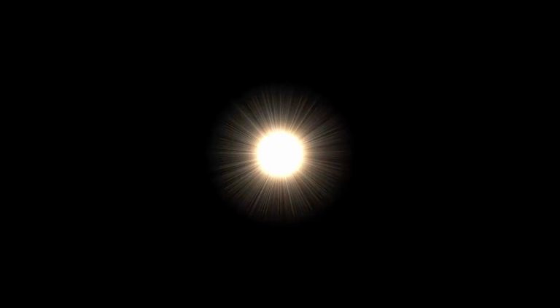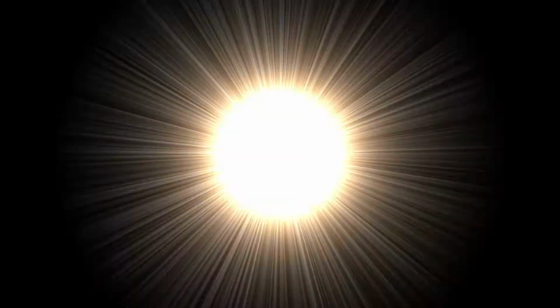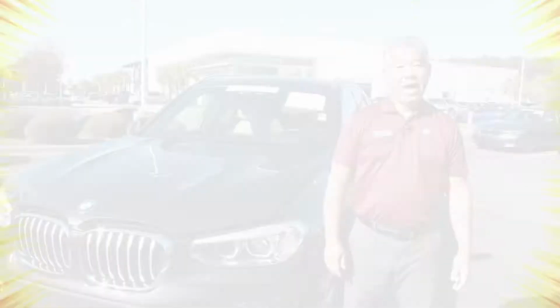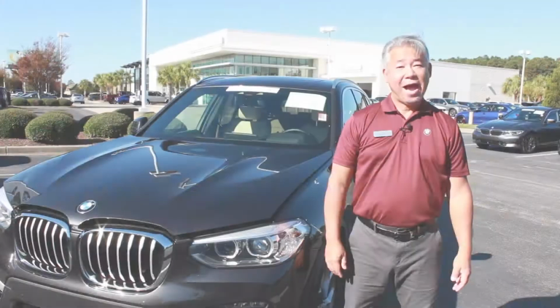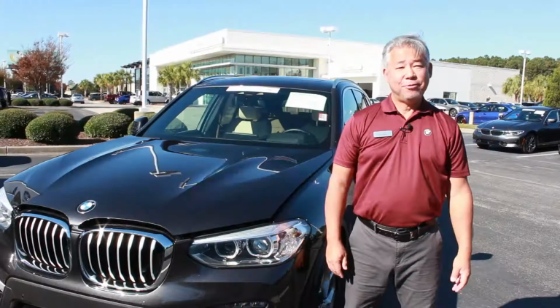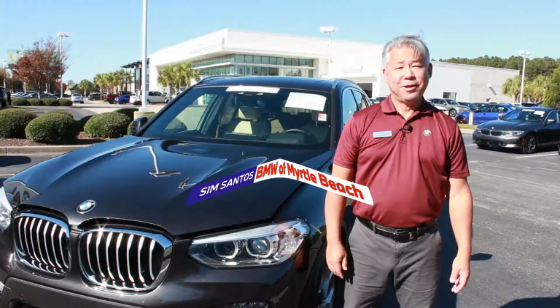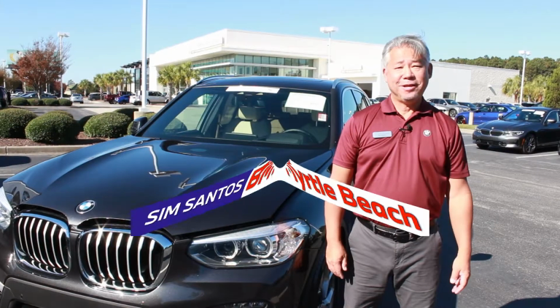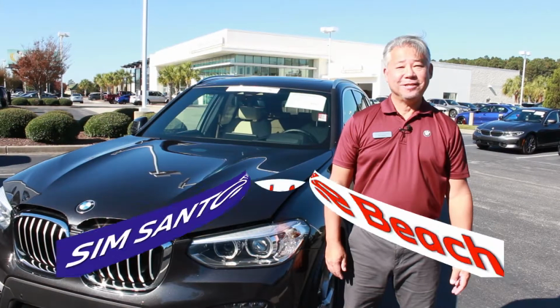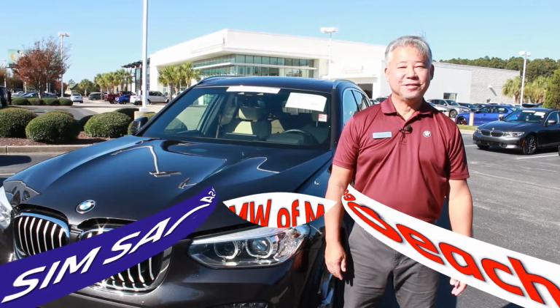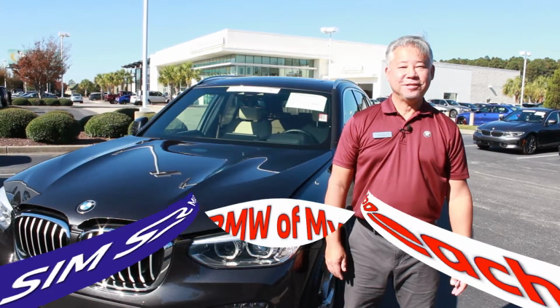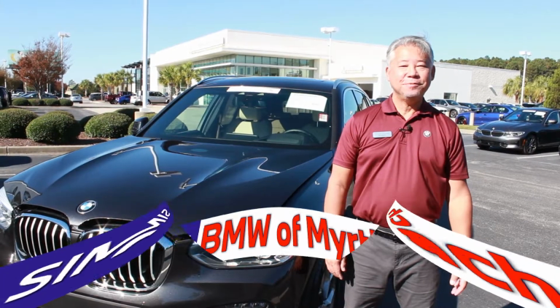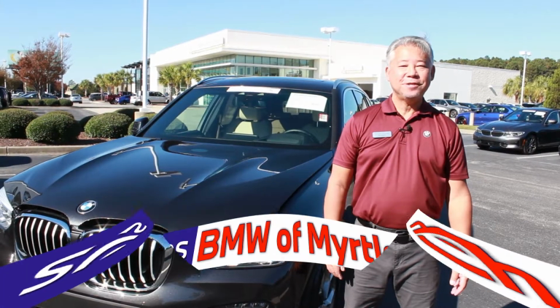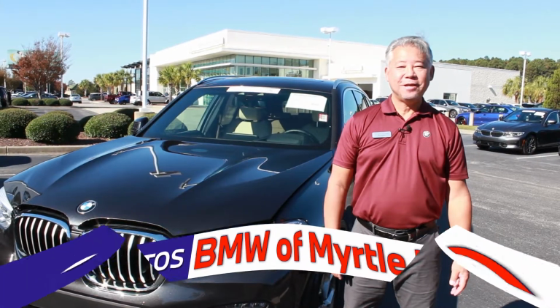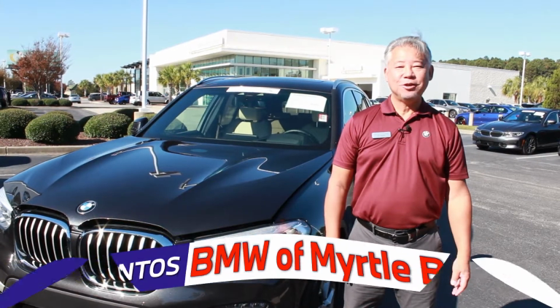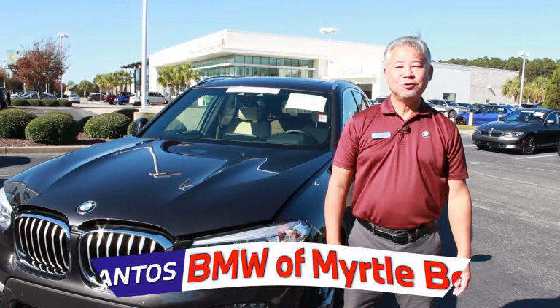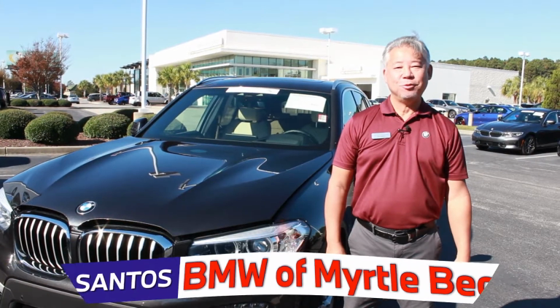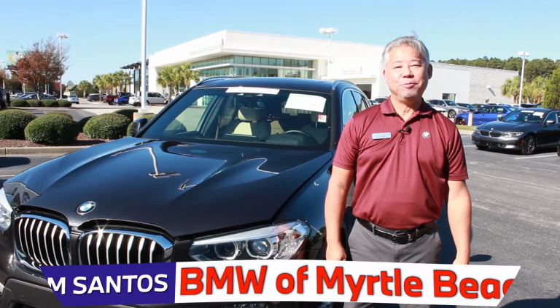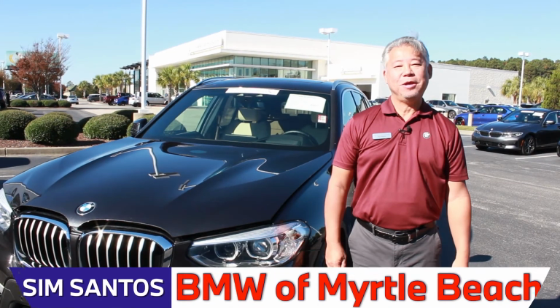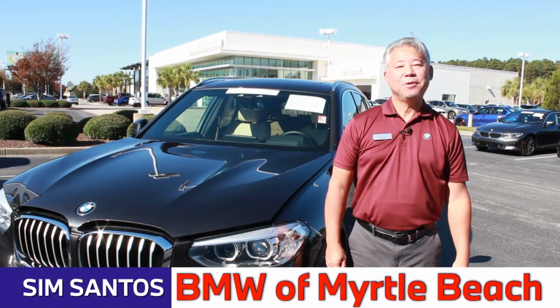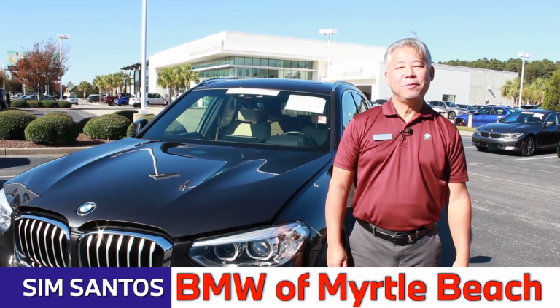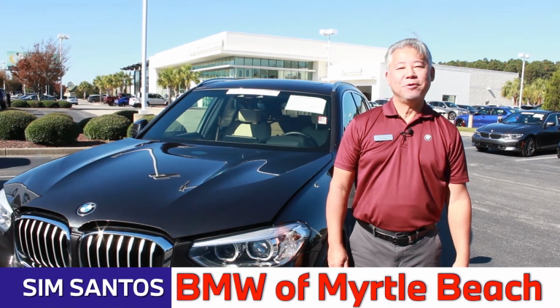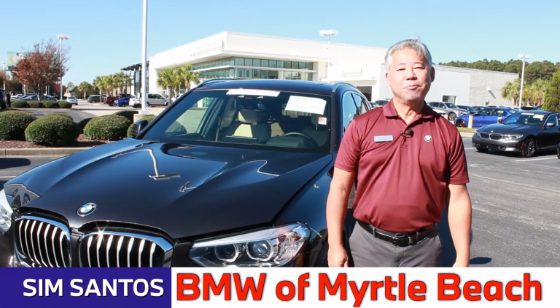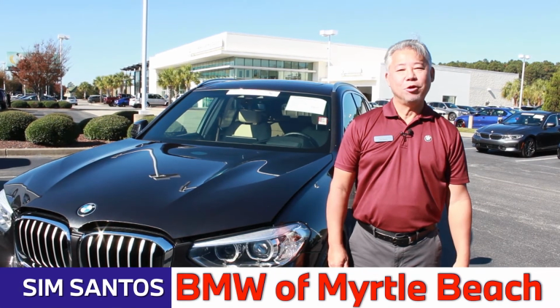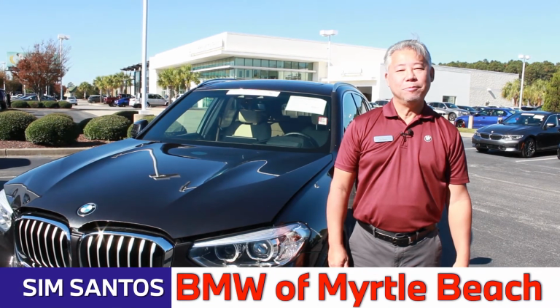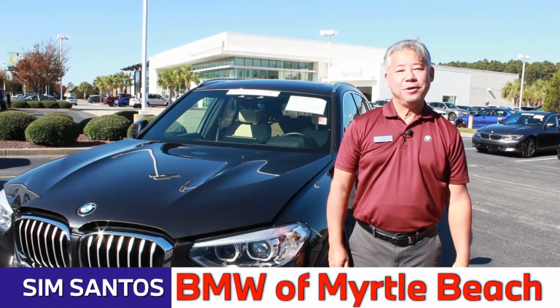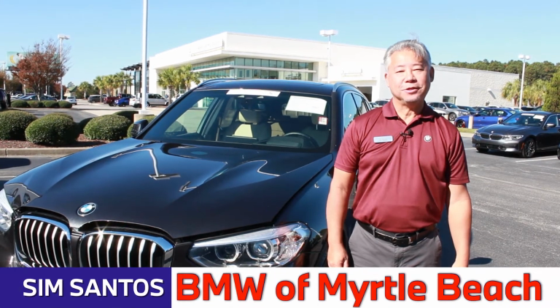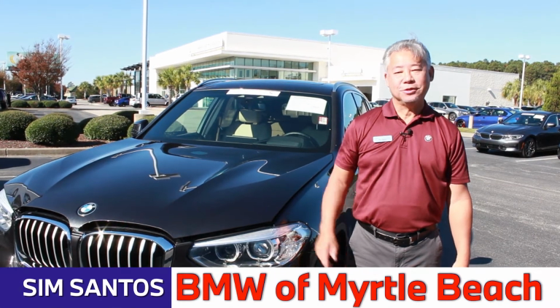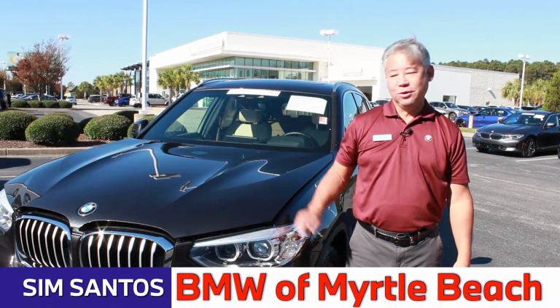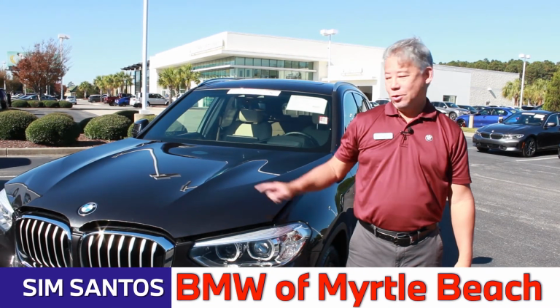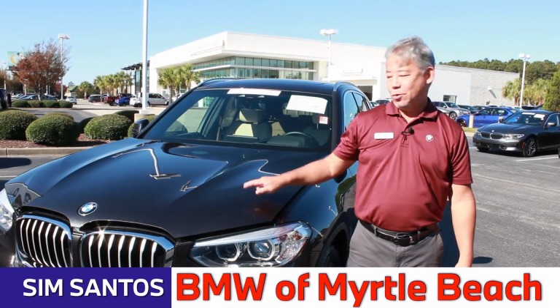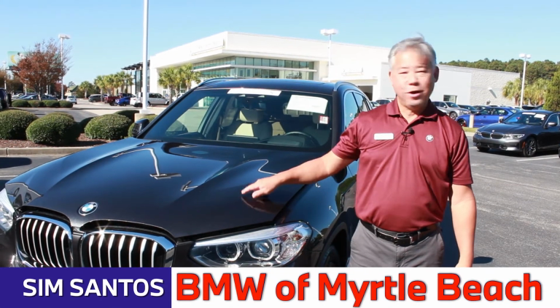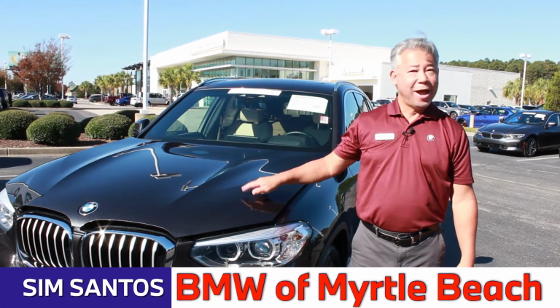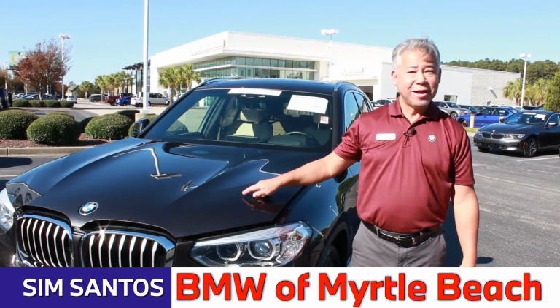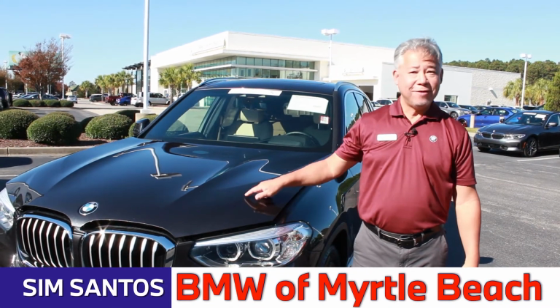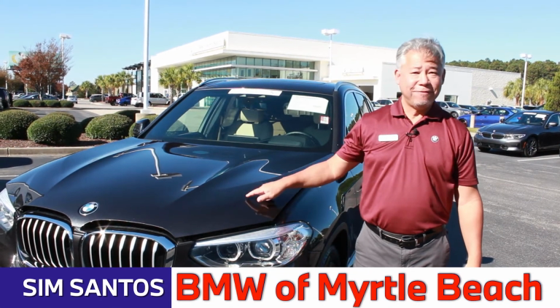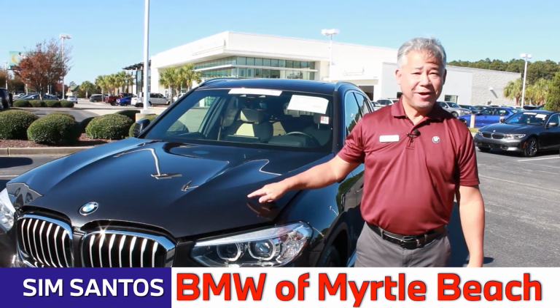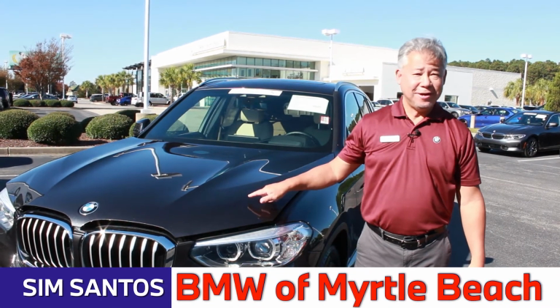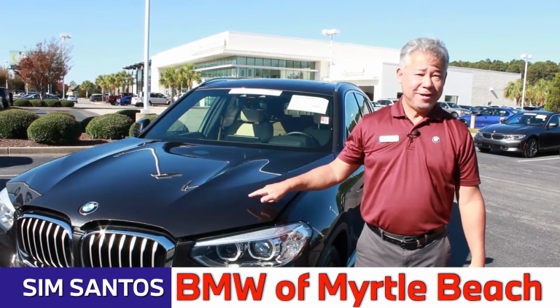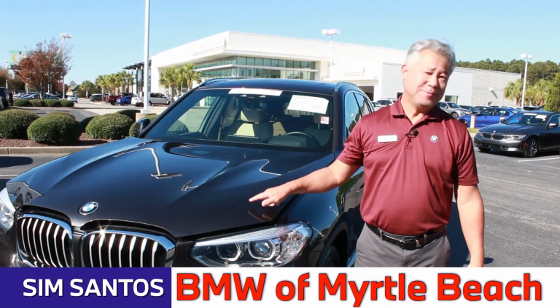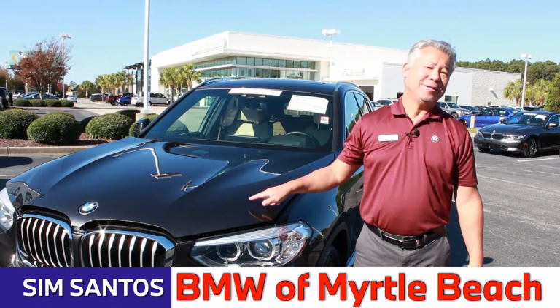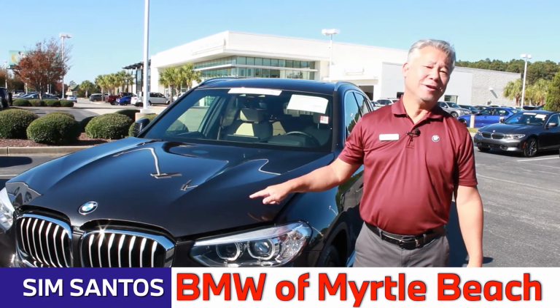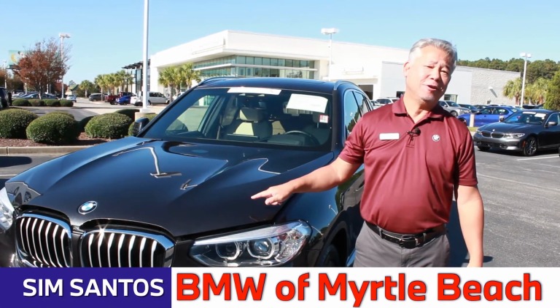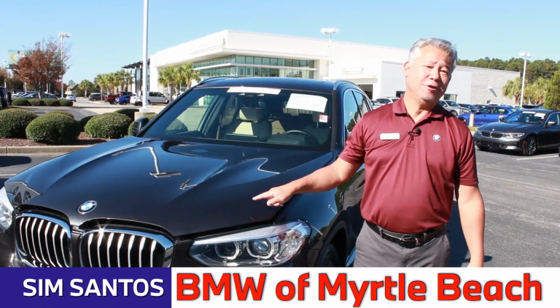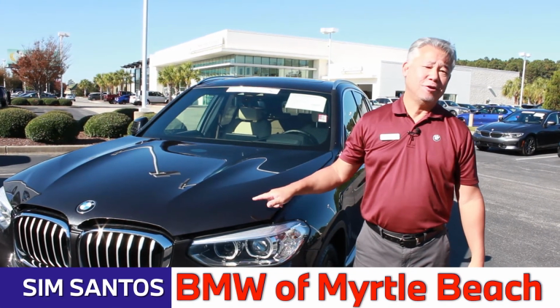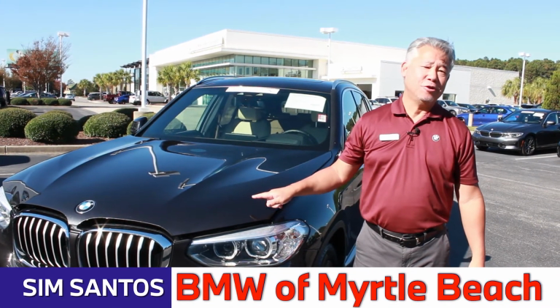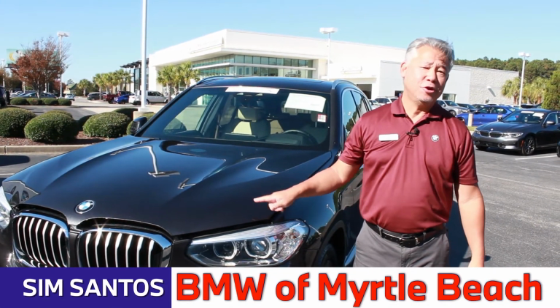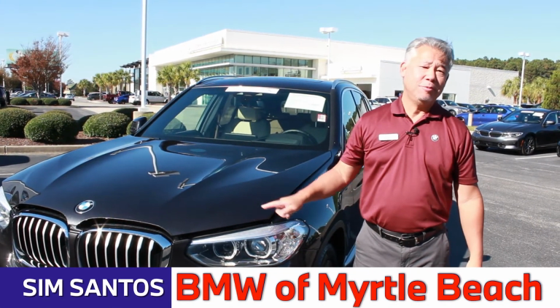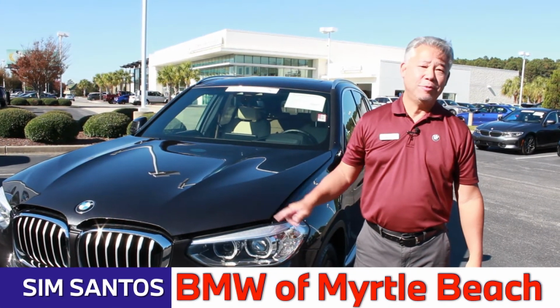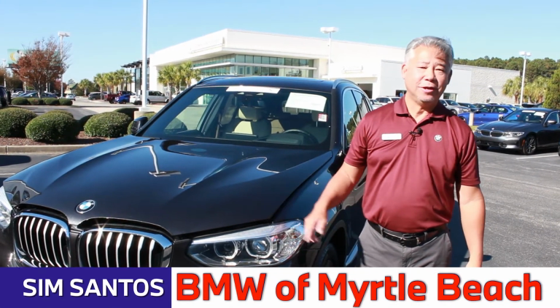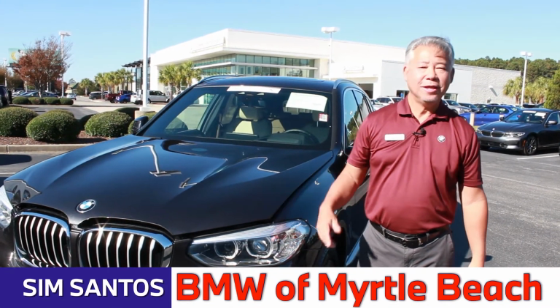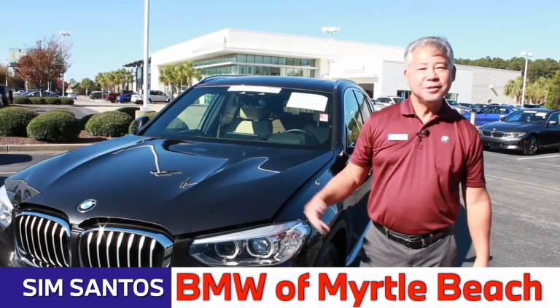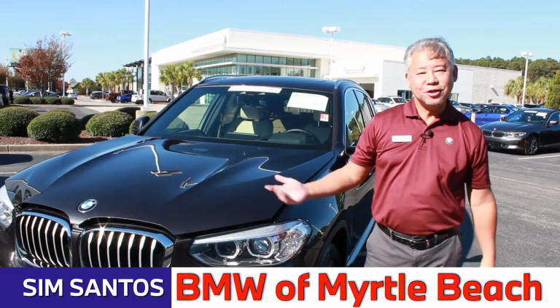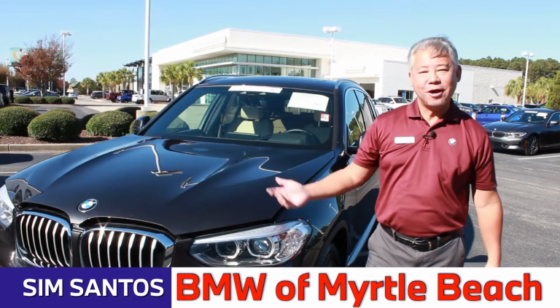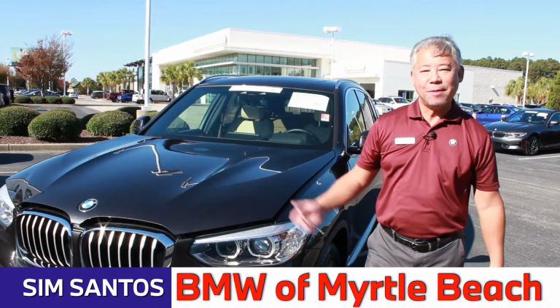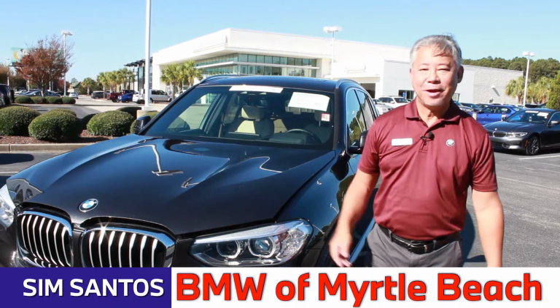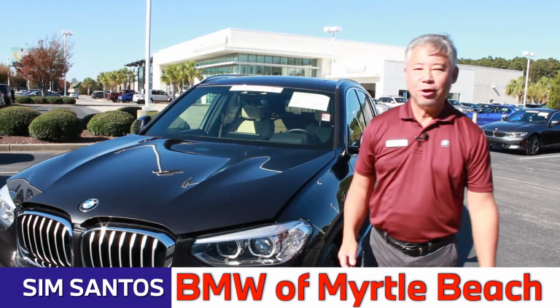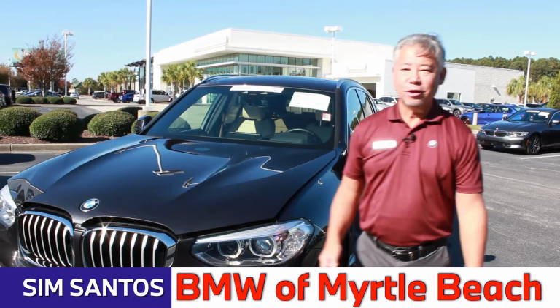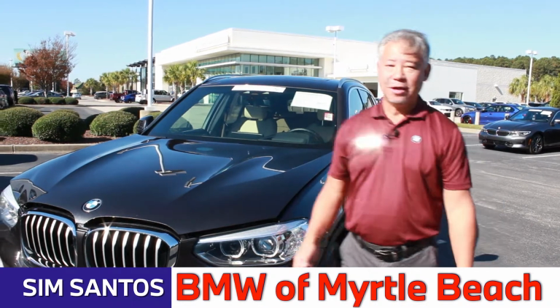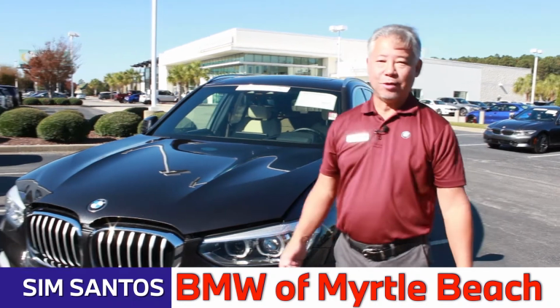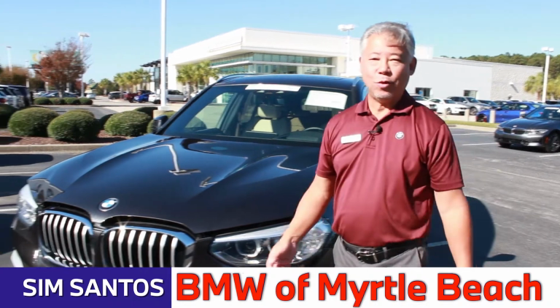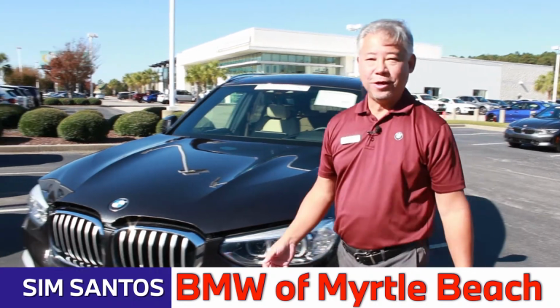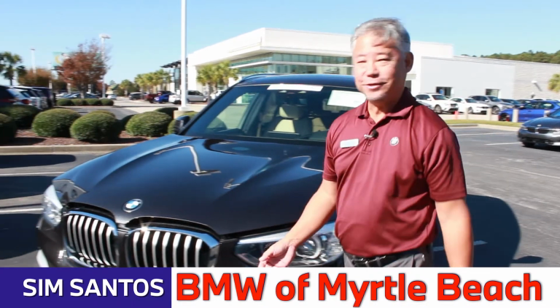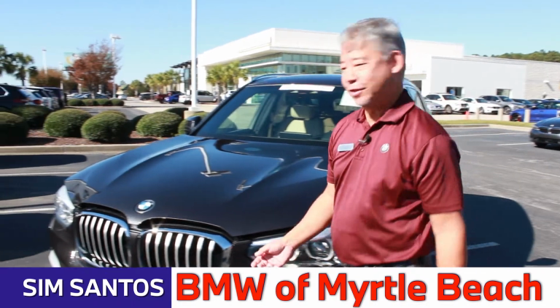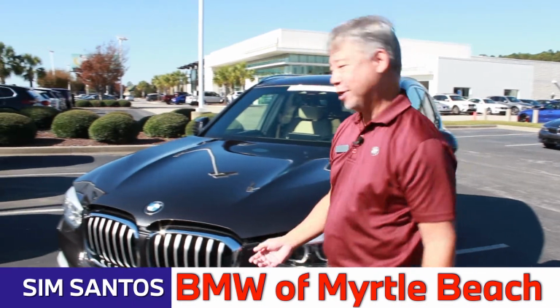Hi everybody, this is Sim Santos from BMW Emerald Beach. We're not going to find a dipstick under the hood, but let's start out by looking at what is there.